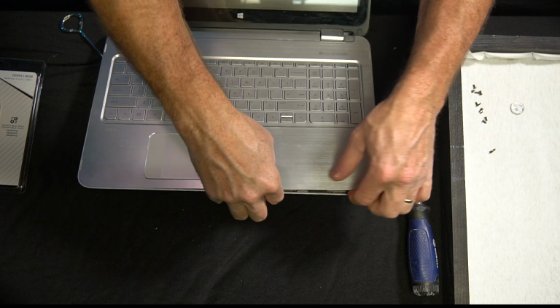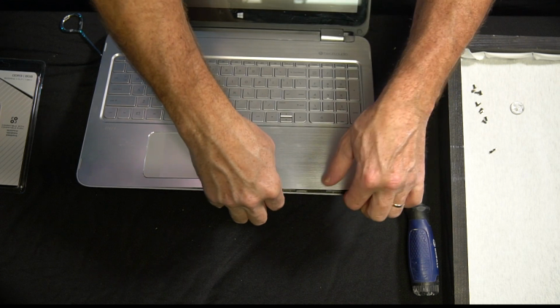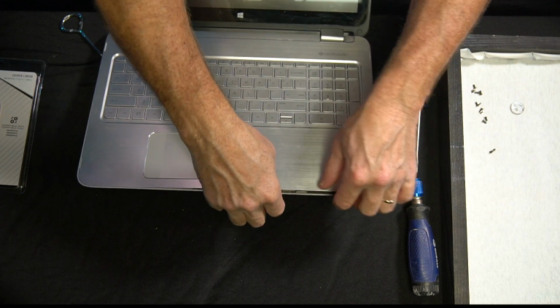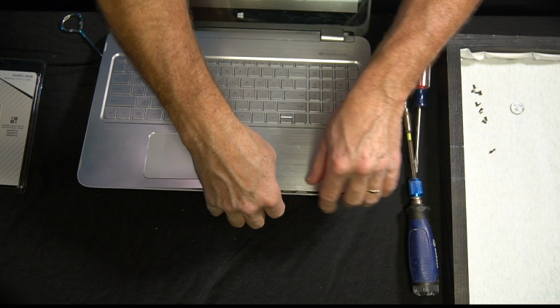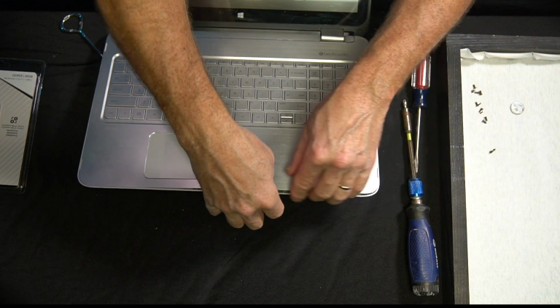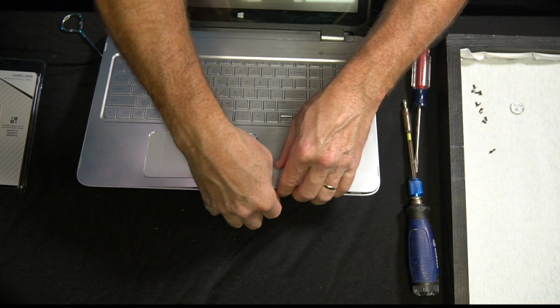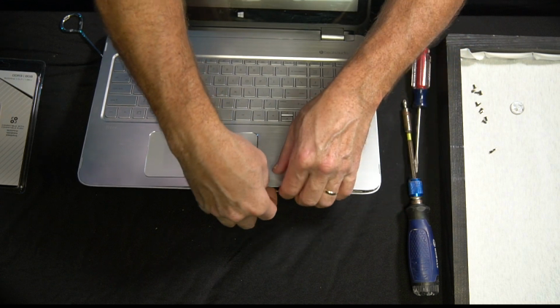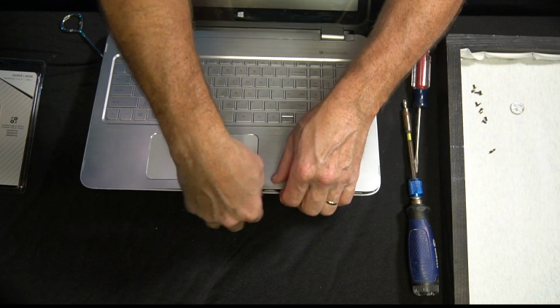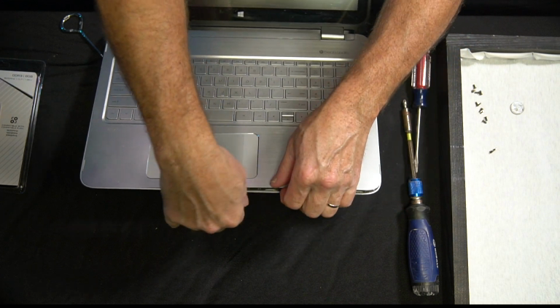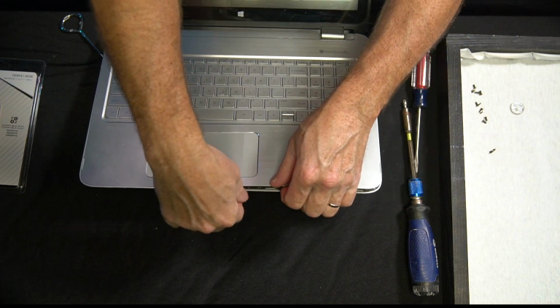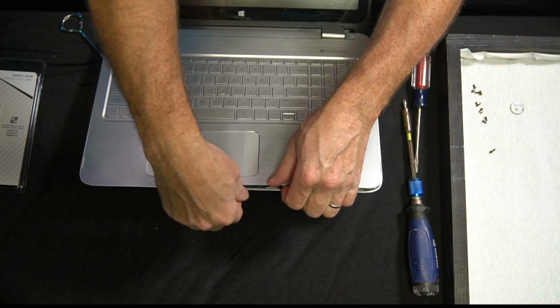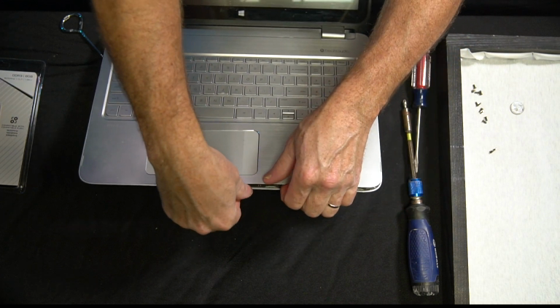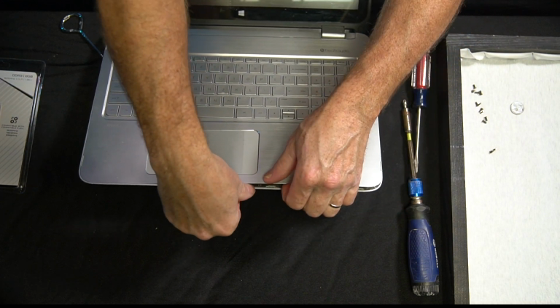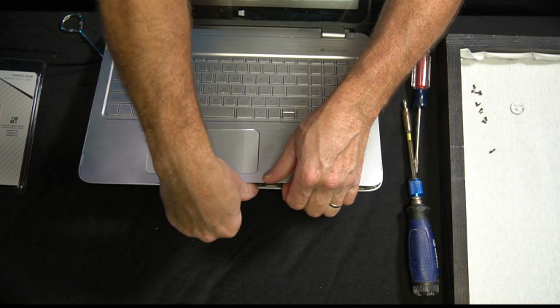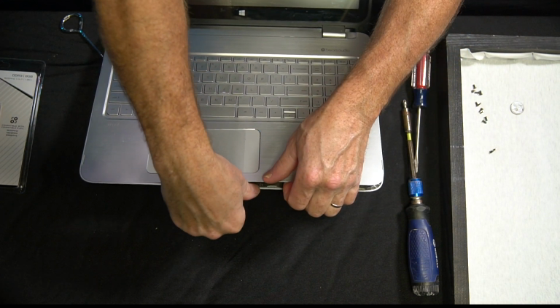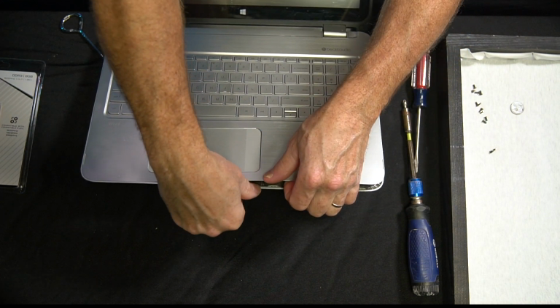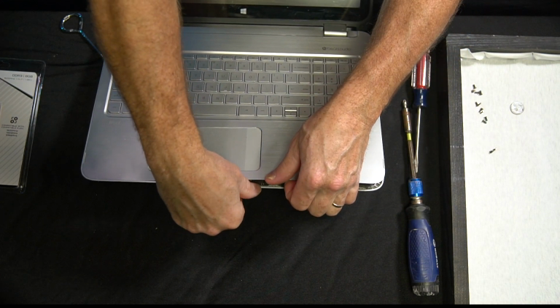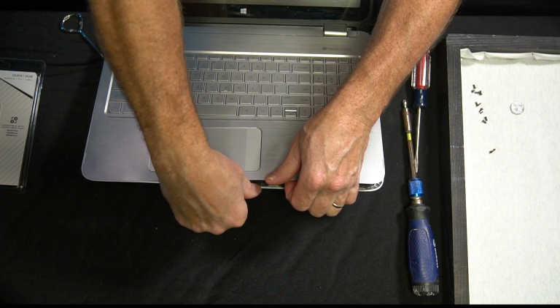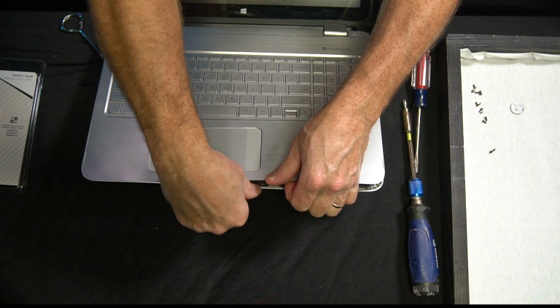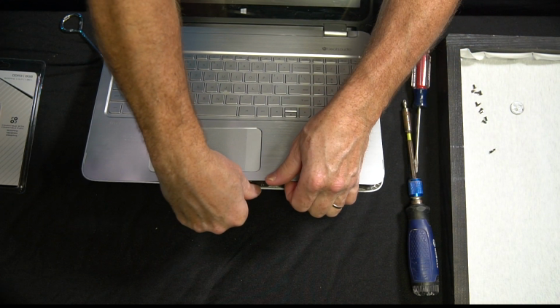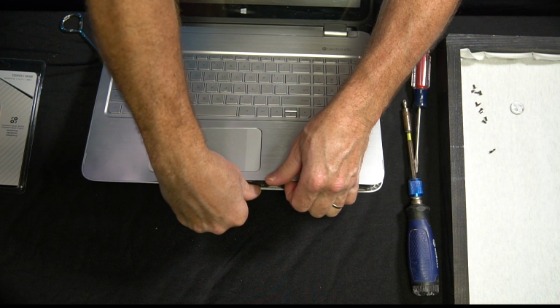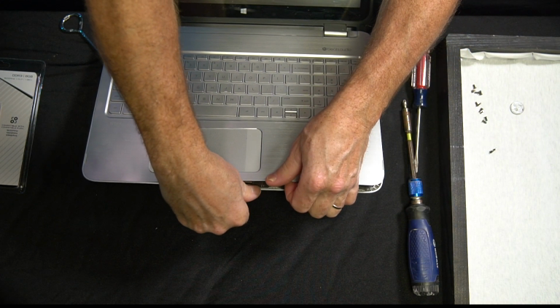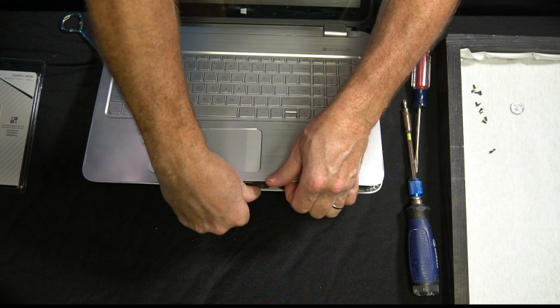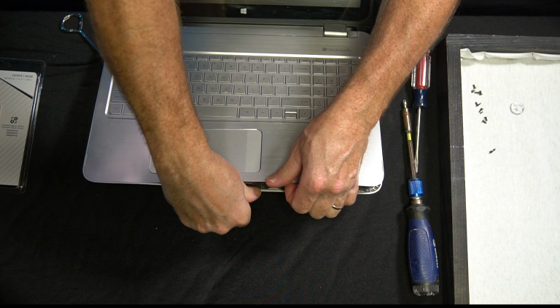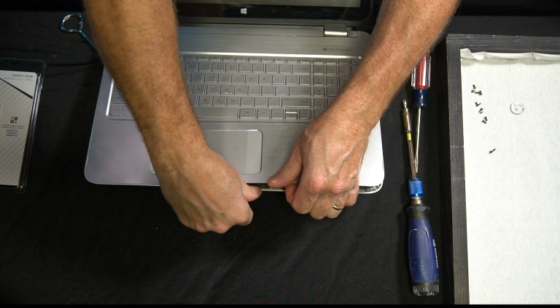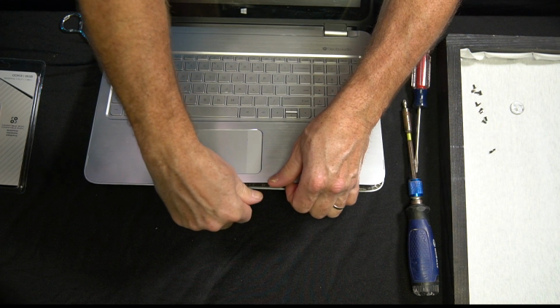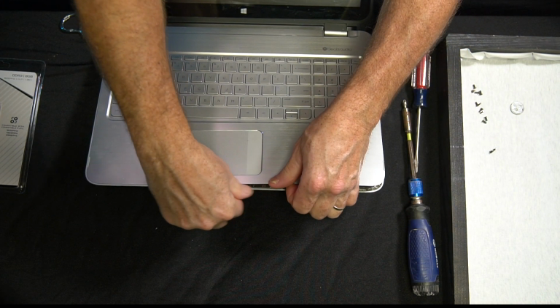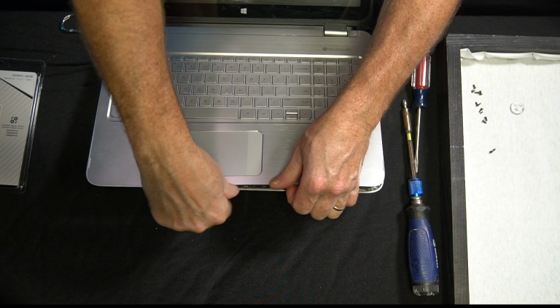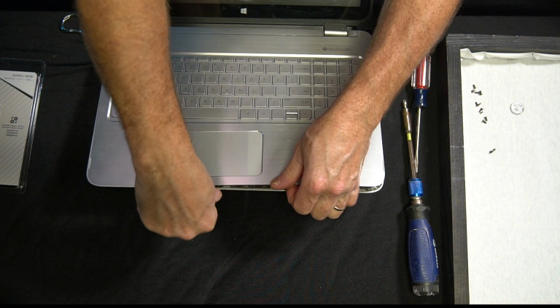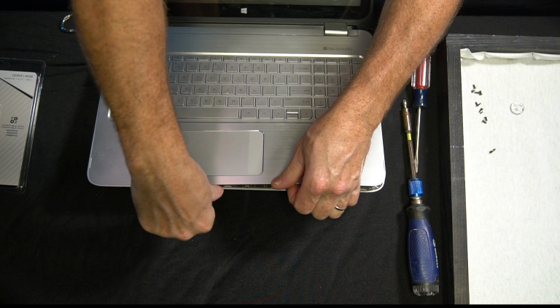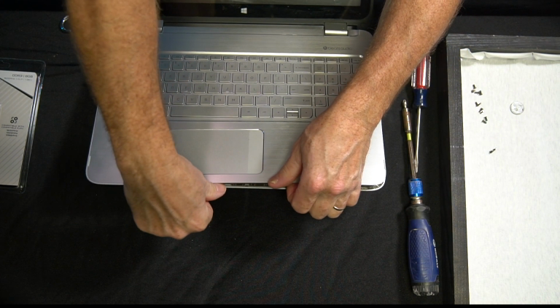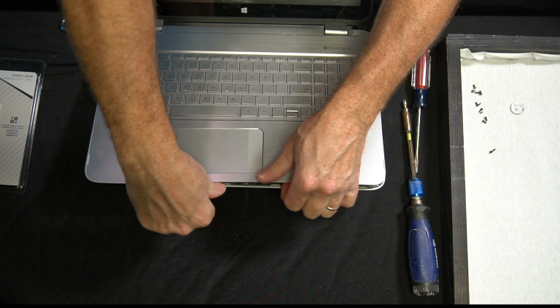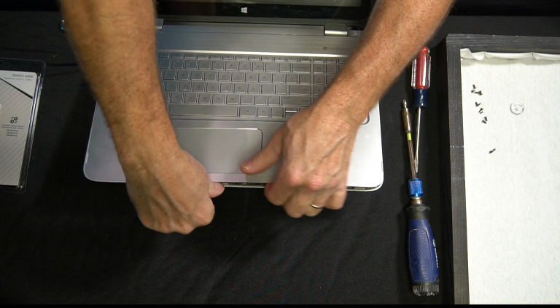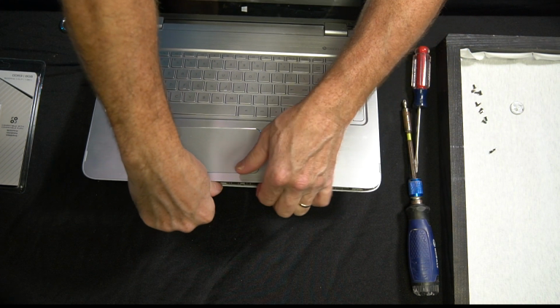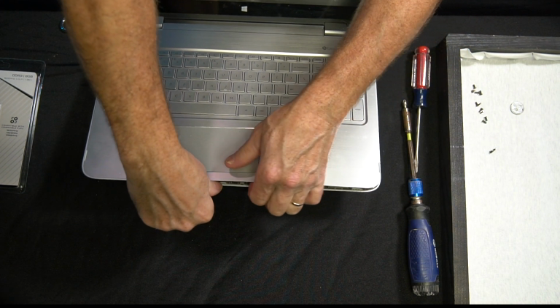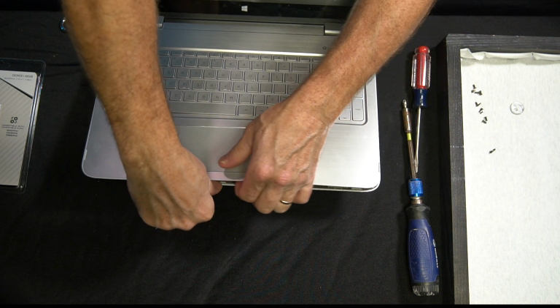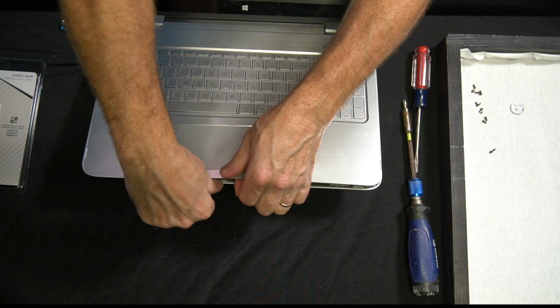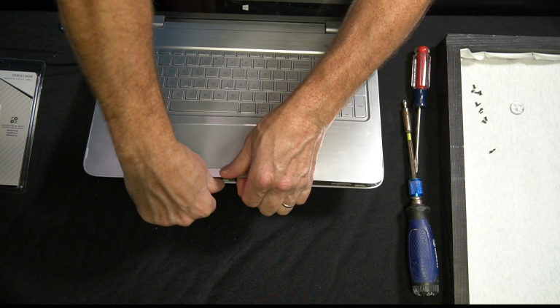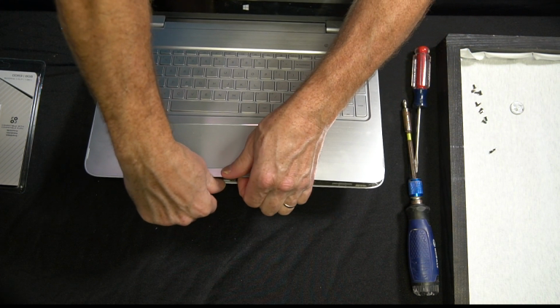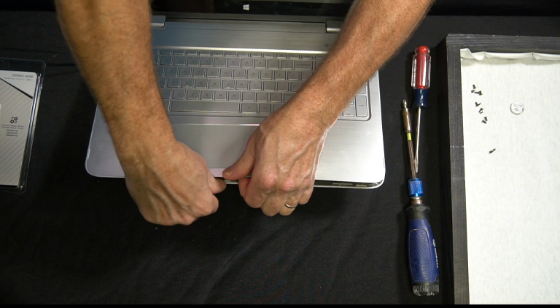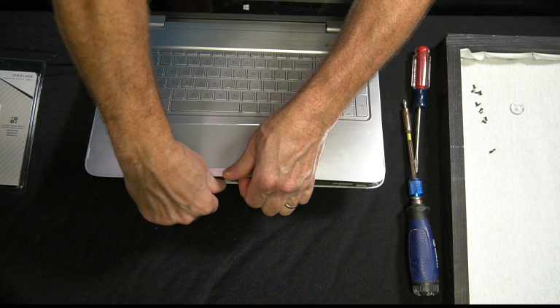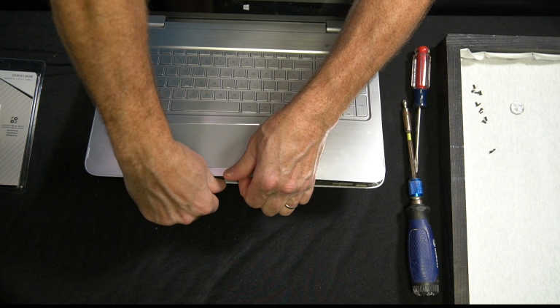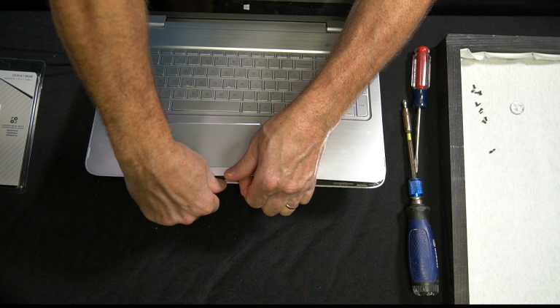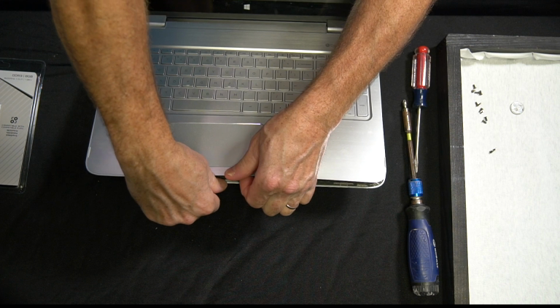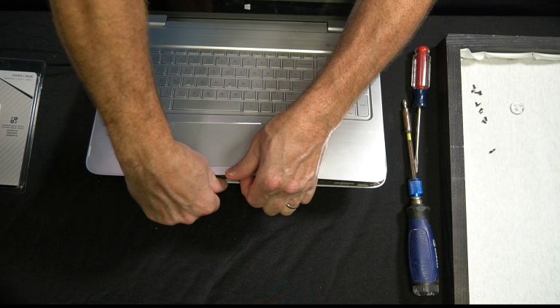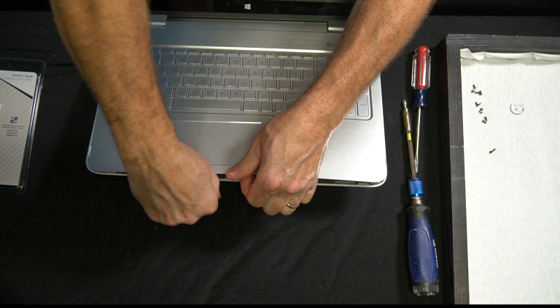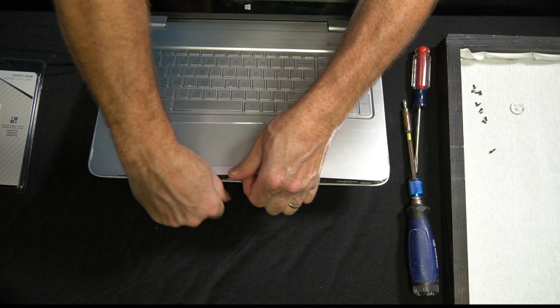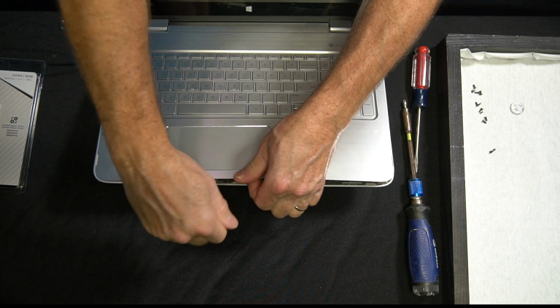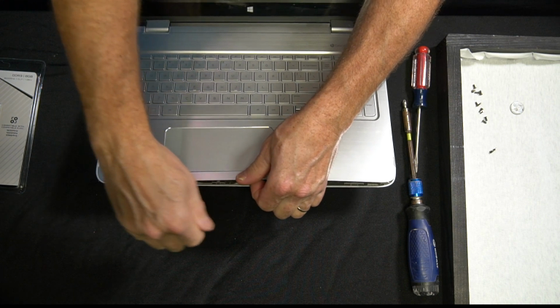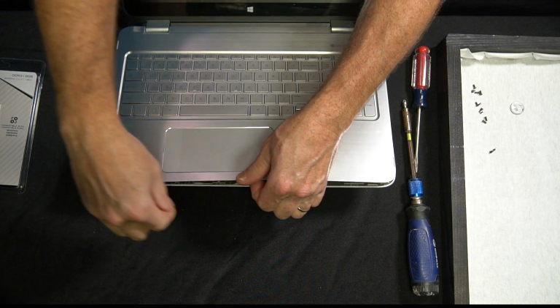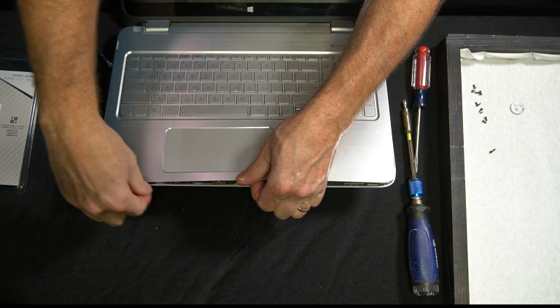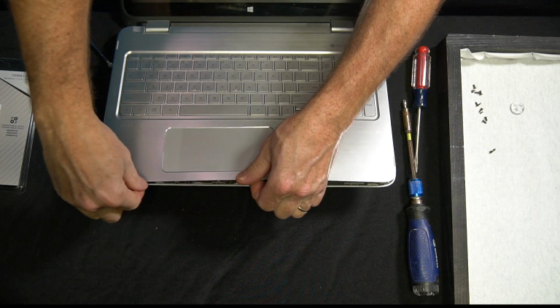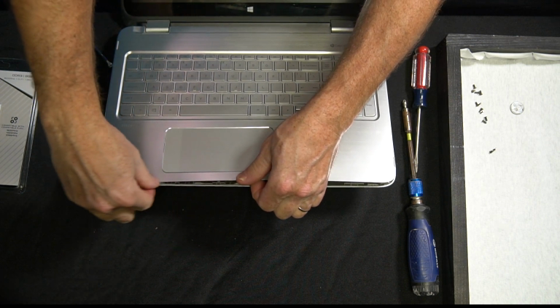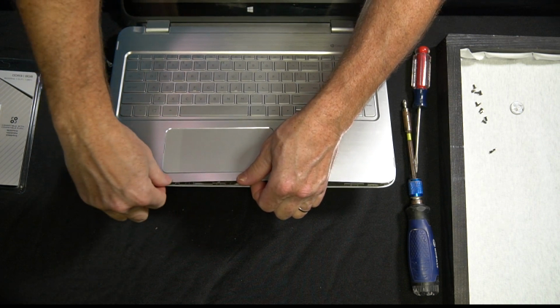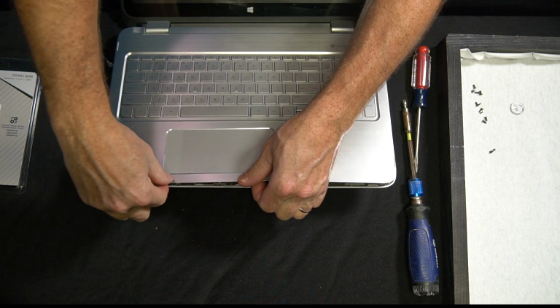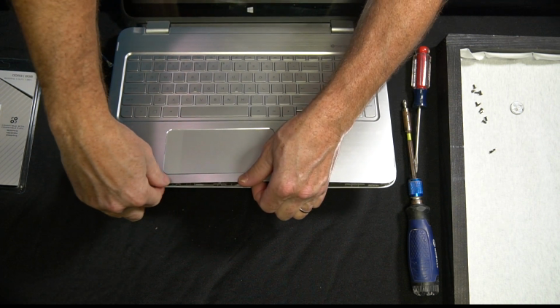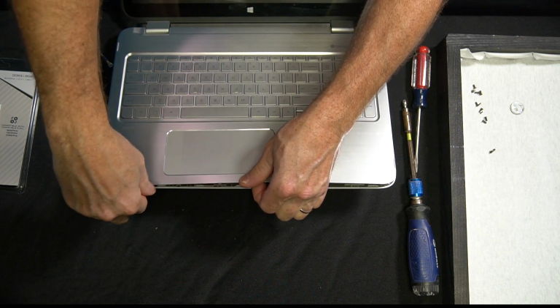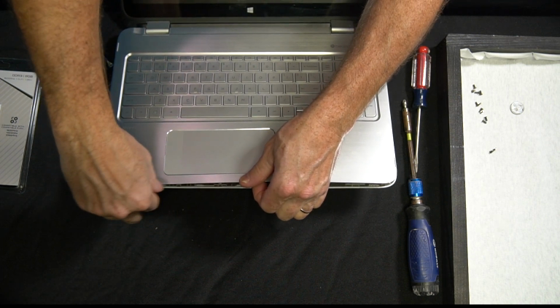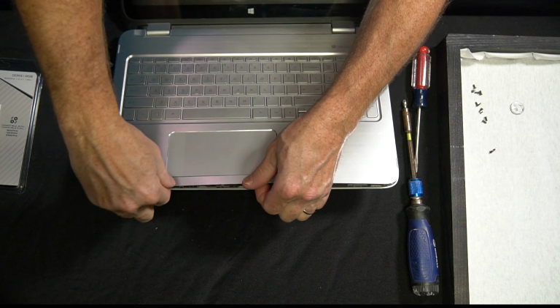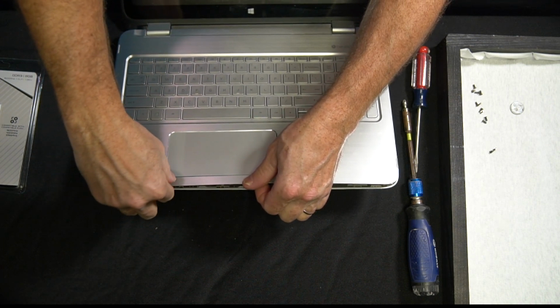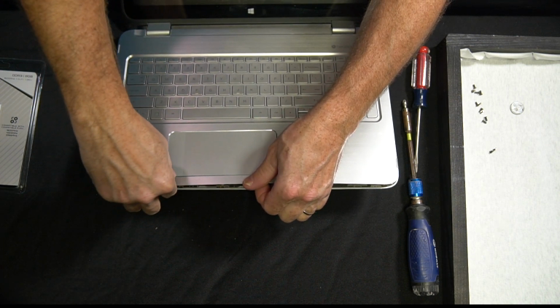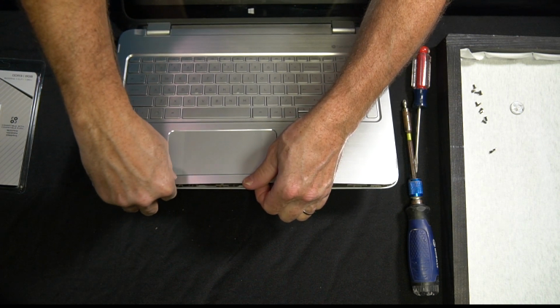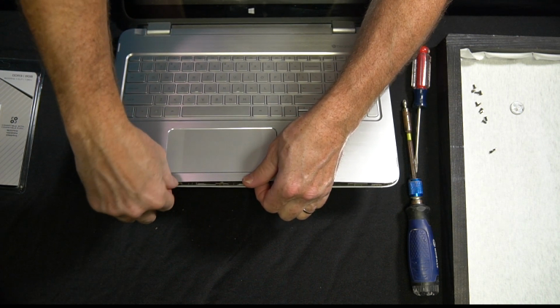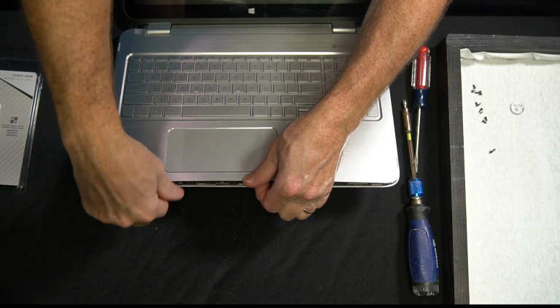So now I just keep working along the edge, popping it open little by little until I get all the way around.